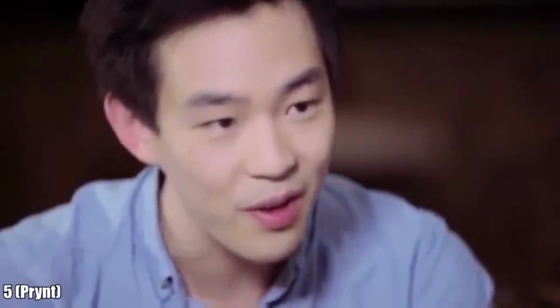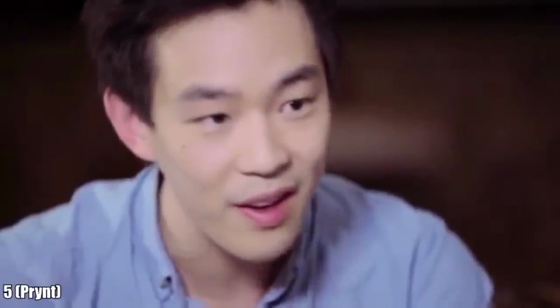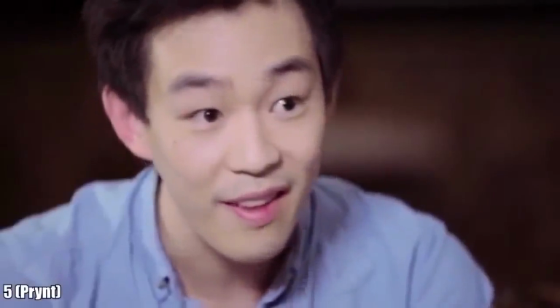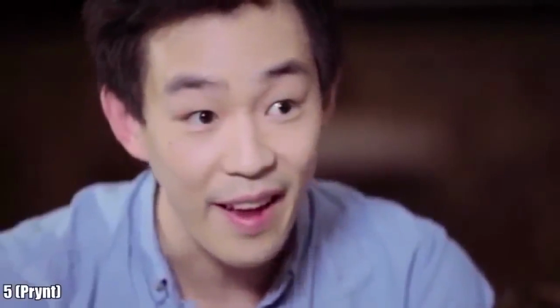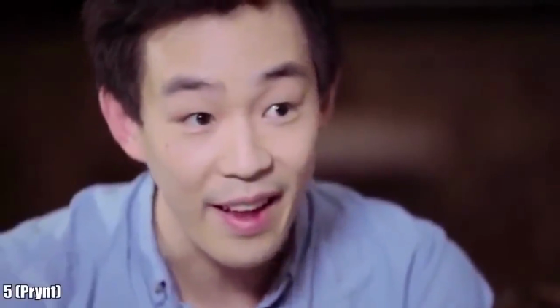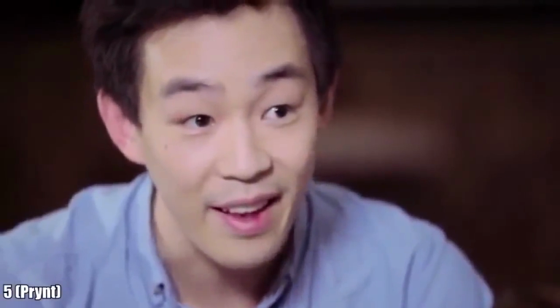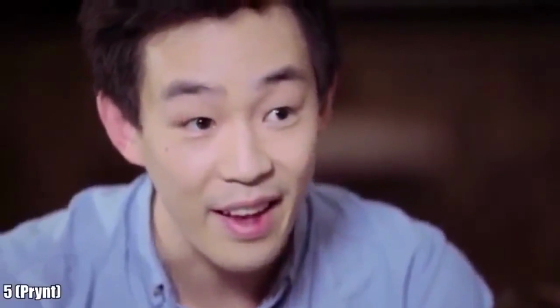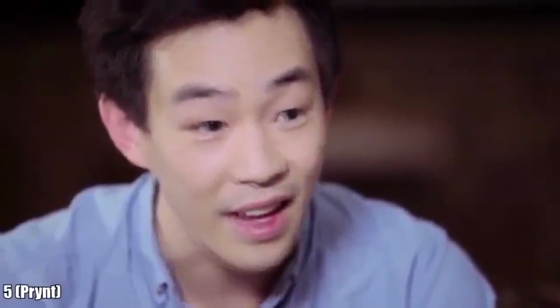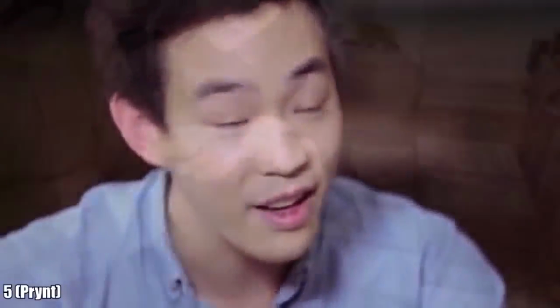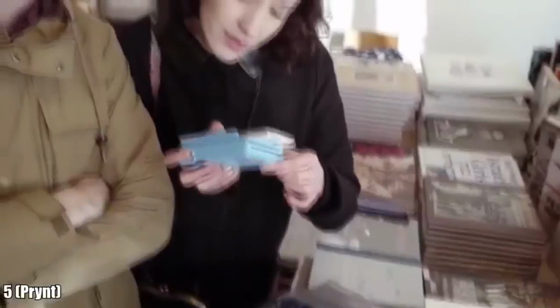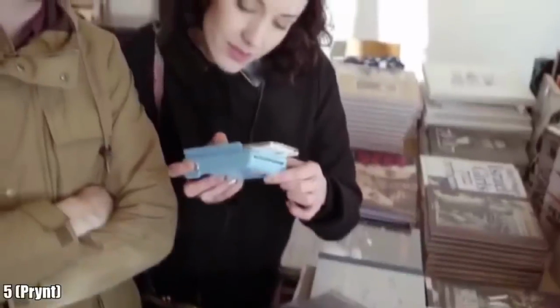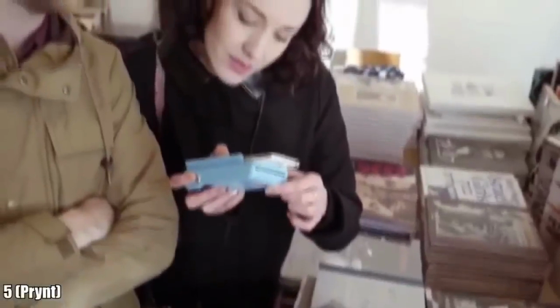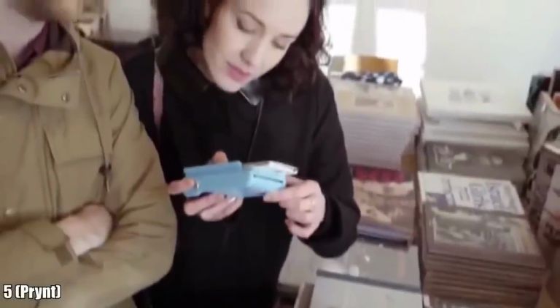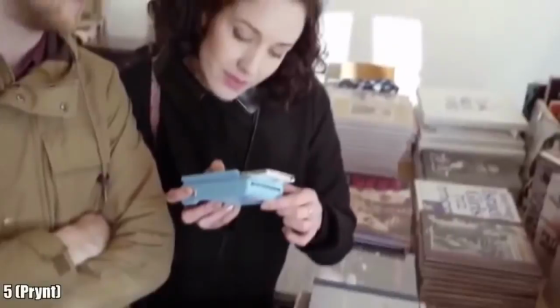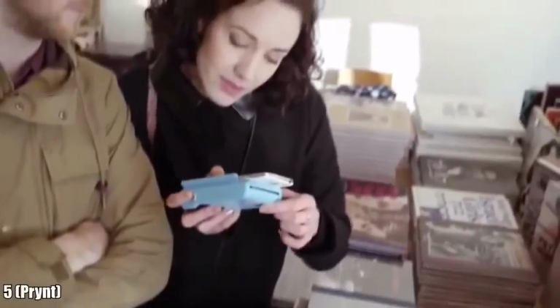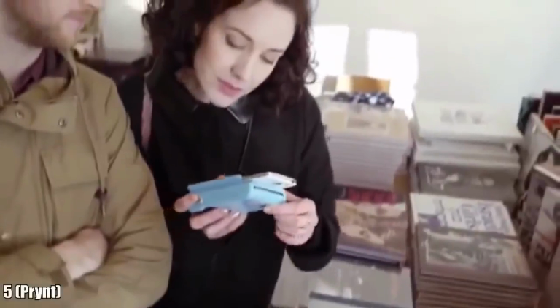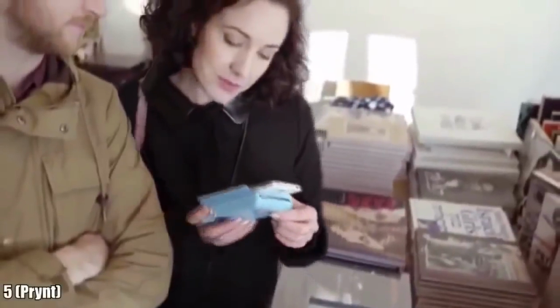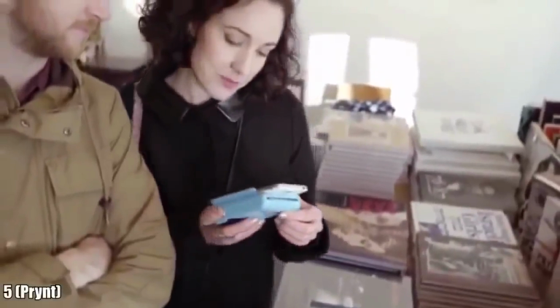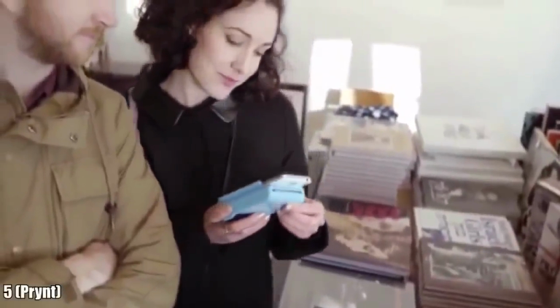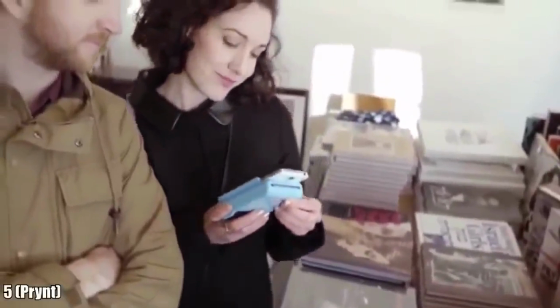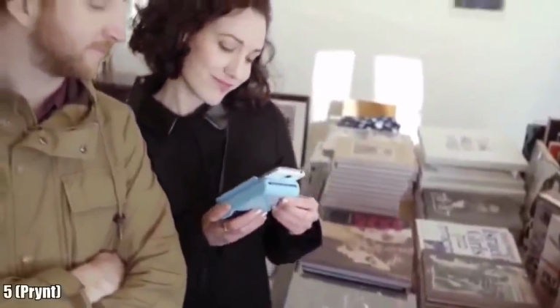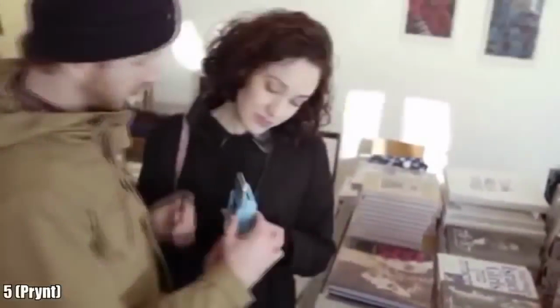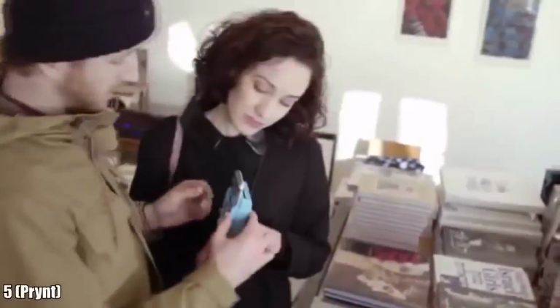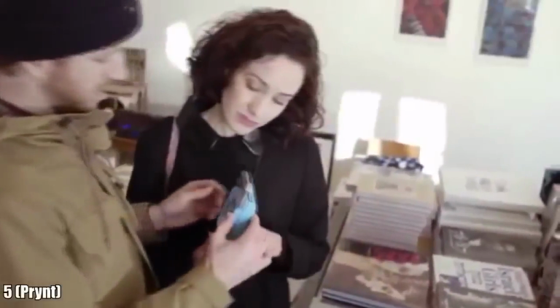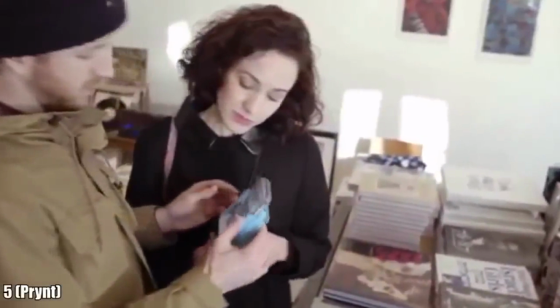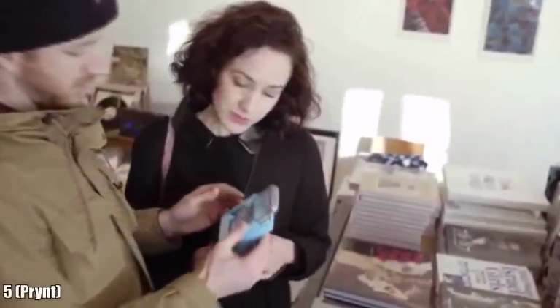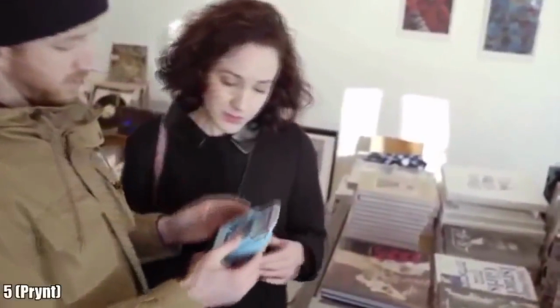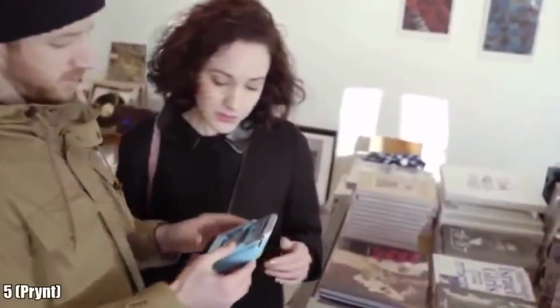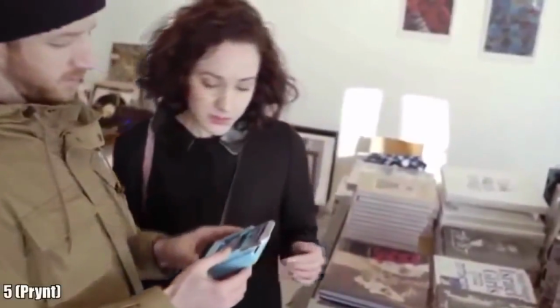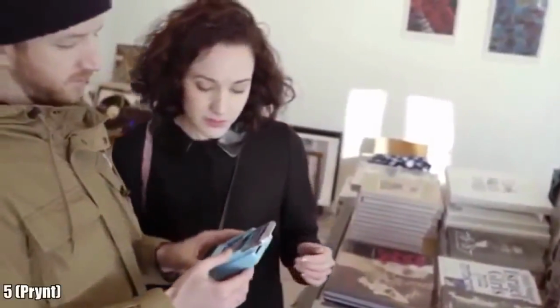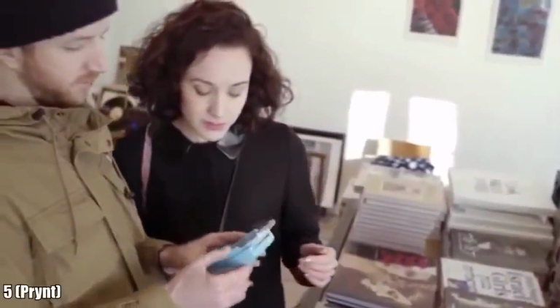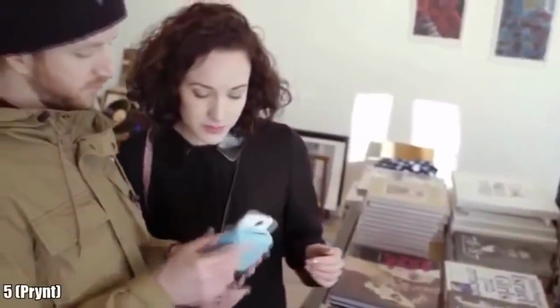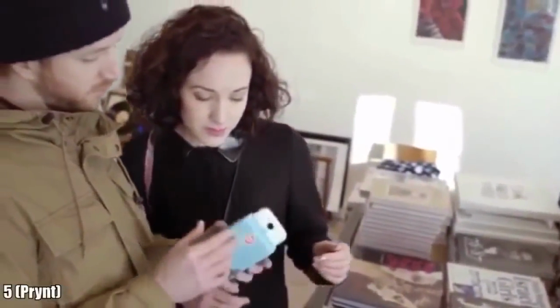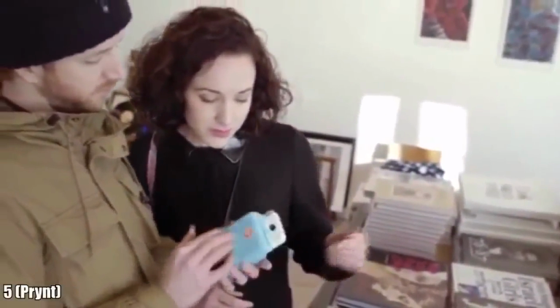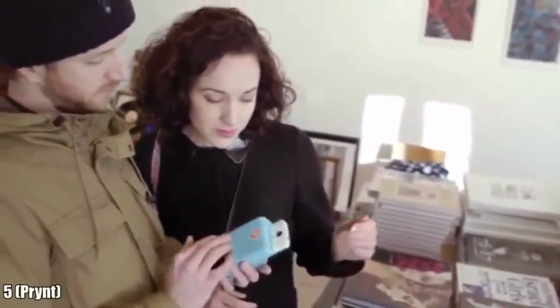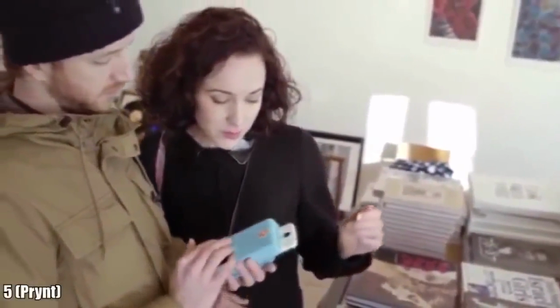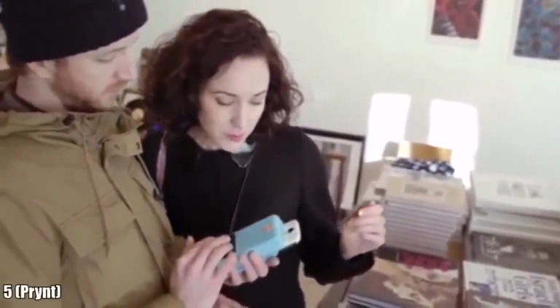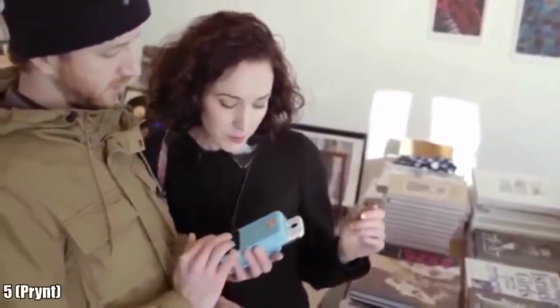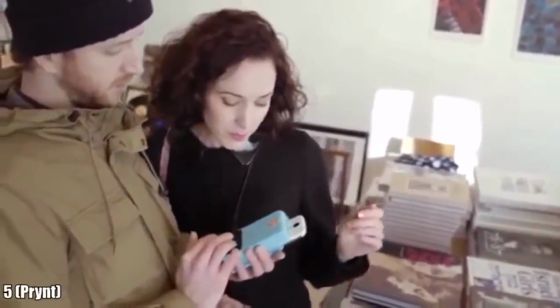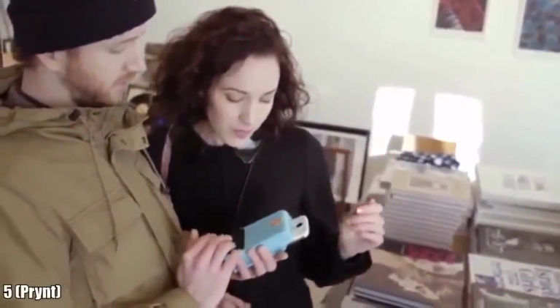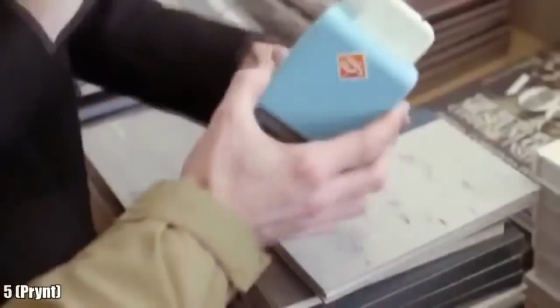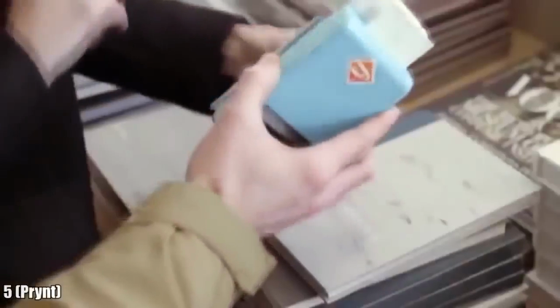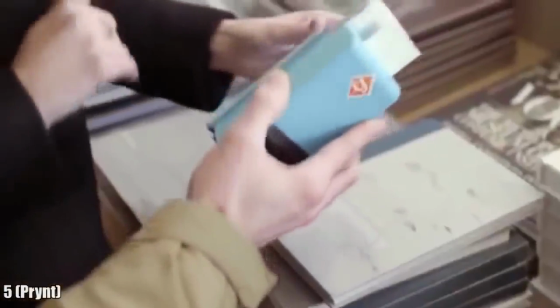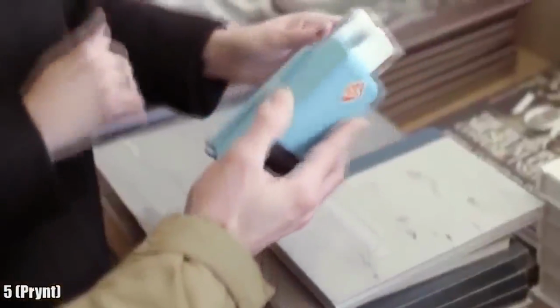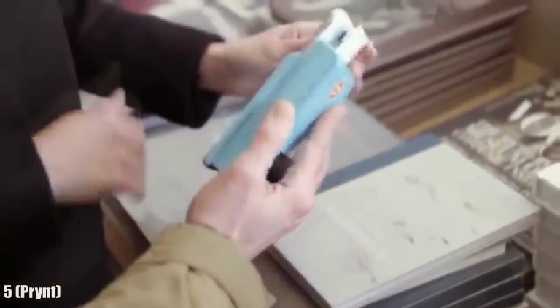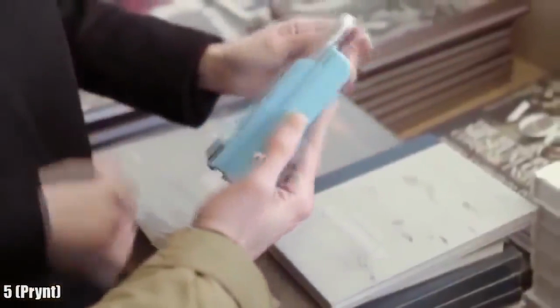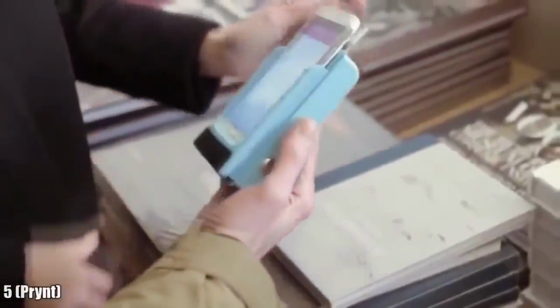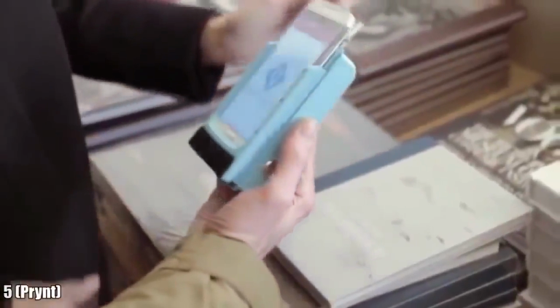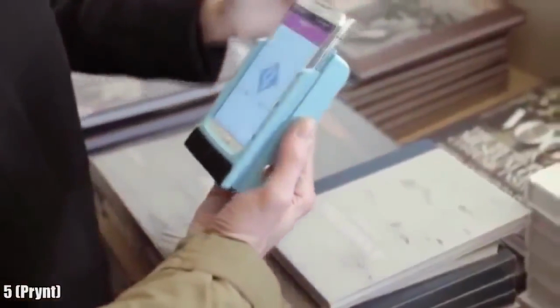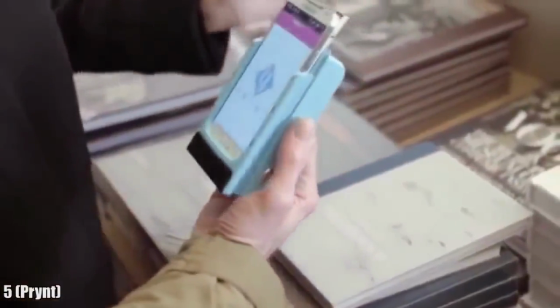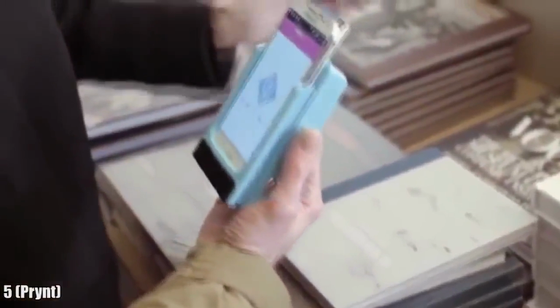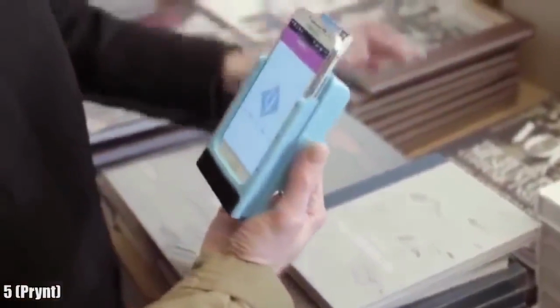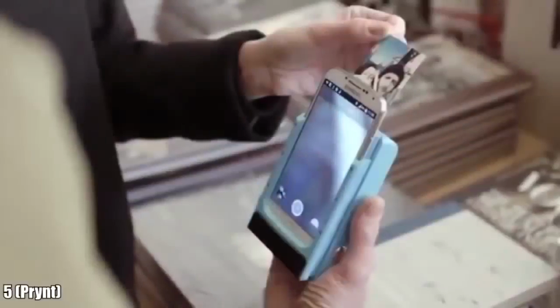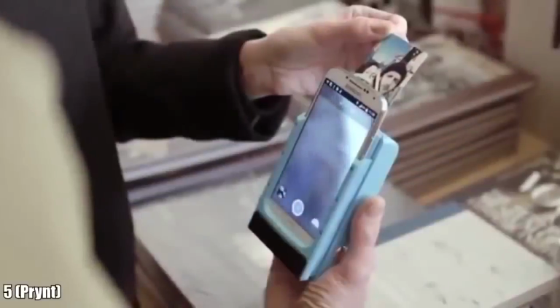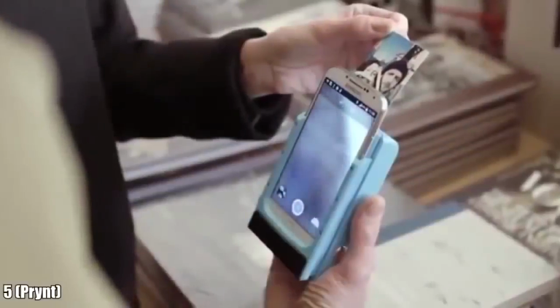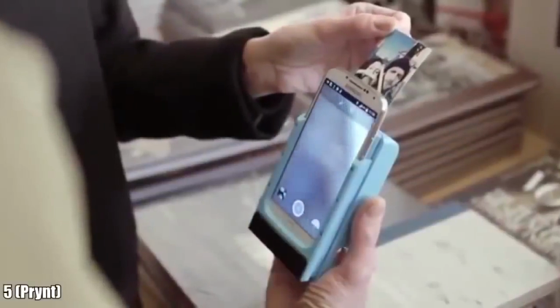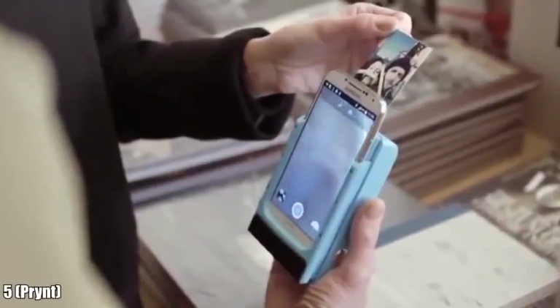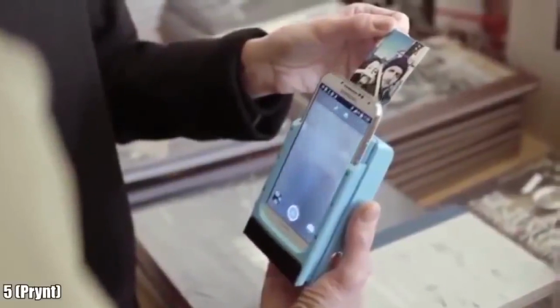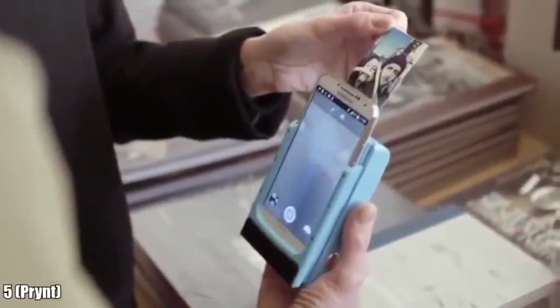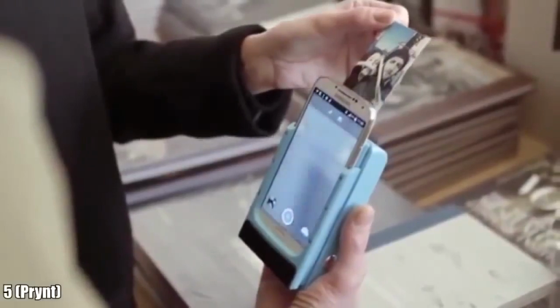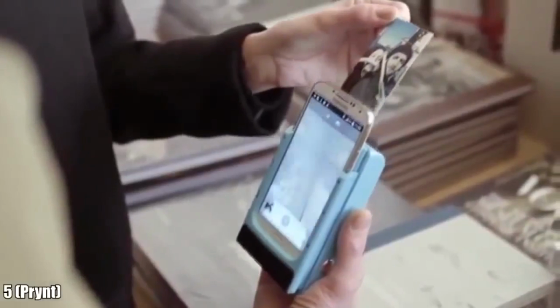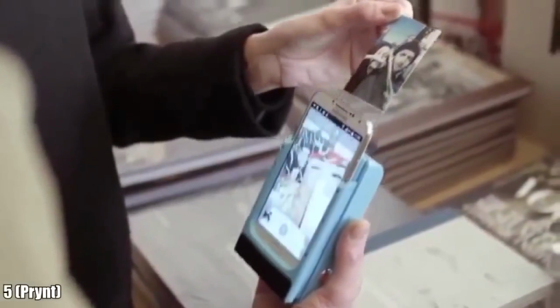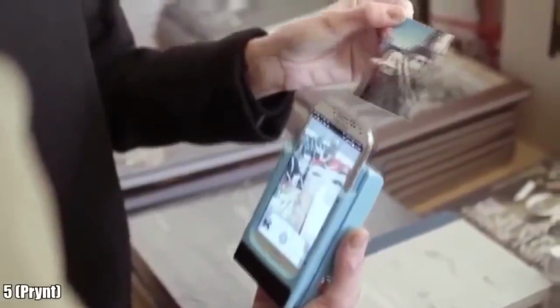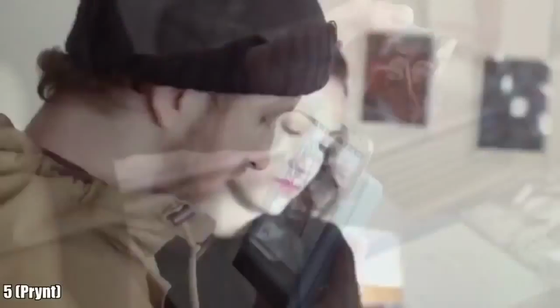We don't need any ink cartridge. All the ink is already in the paper. You just have to hit it and the picture will appear like magic.